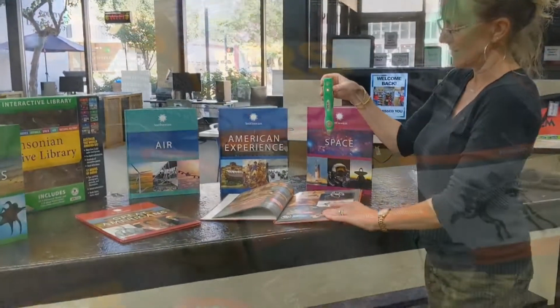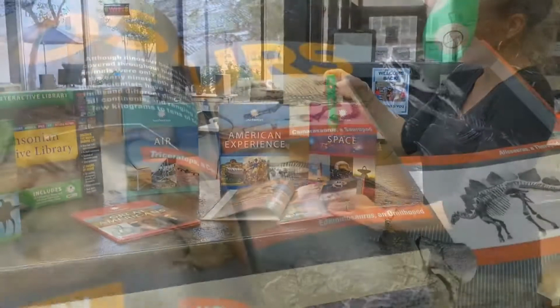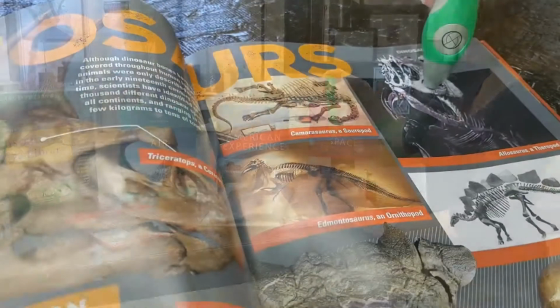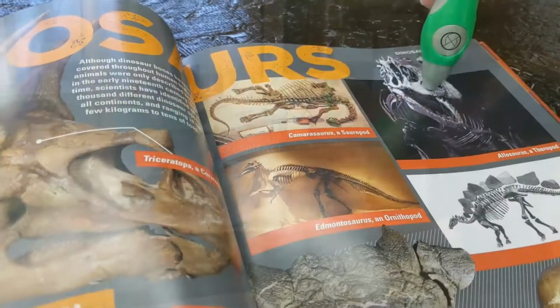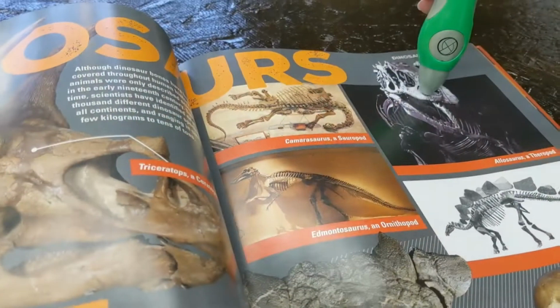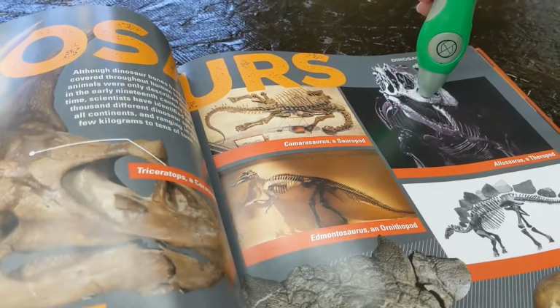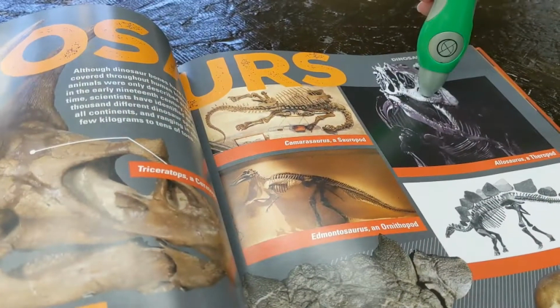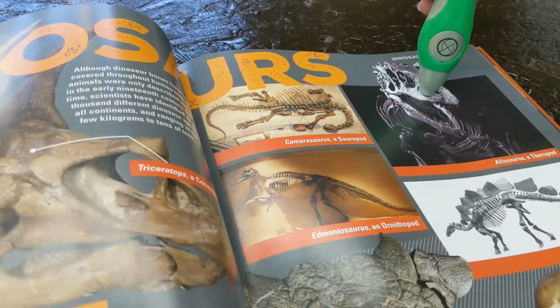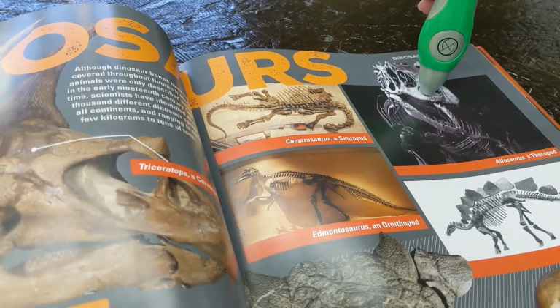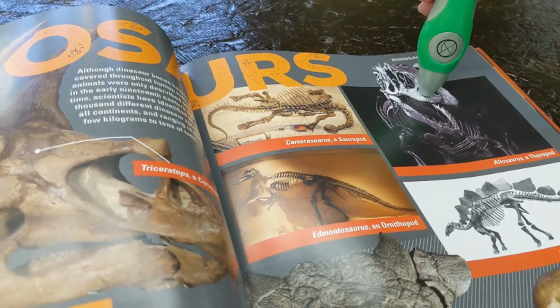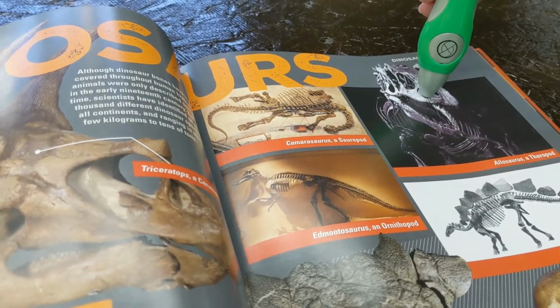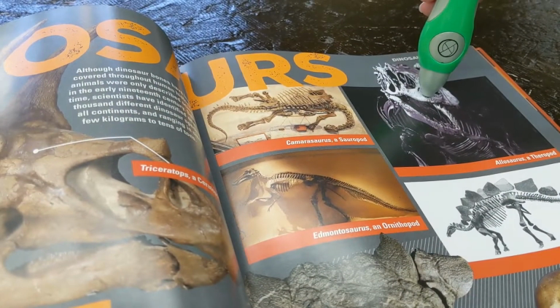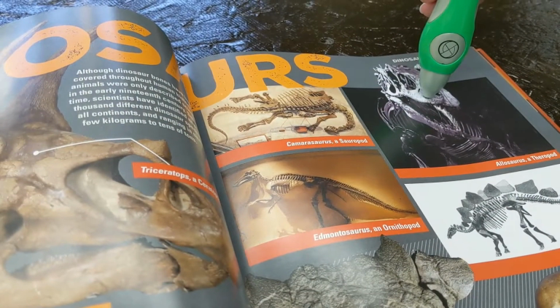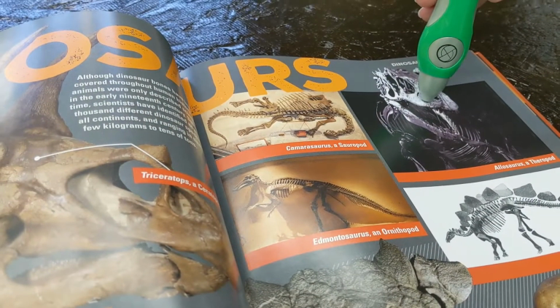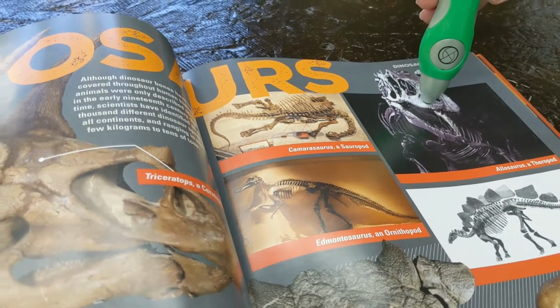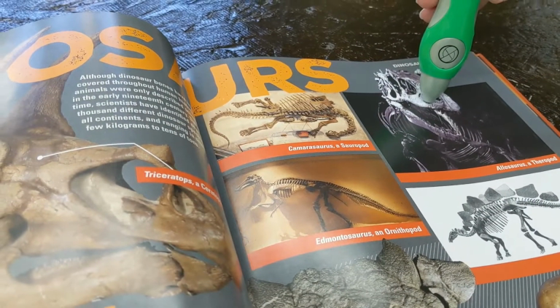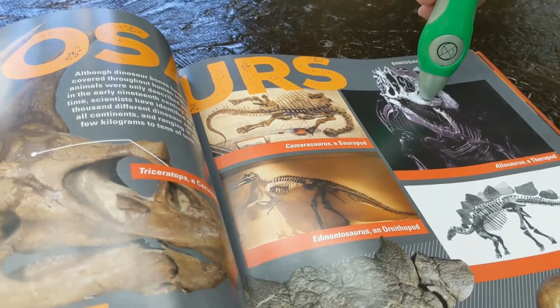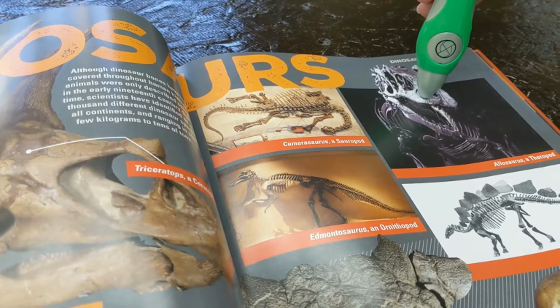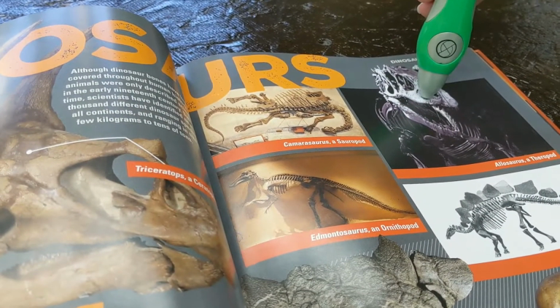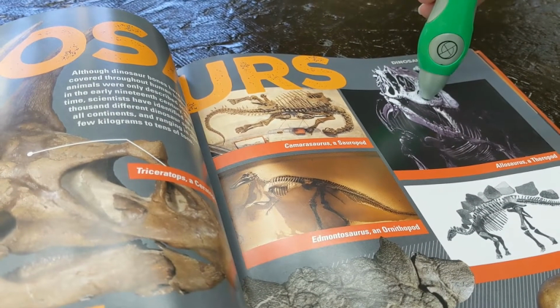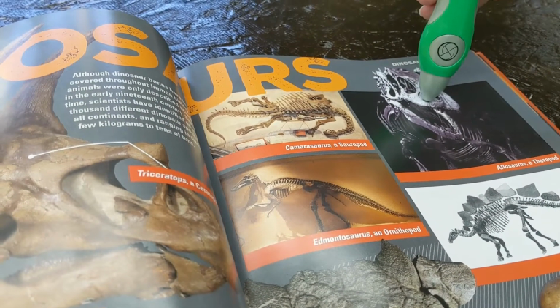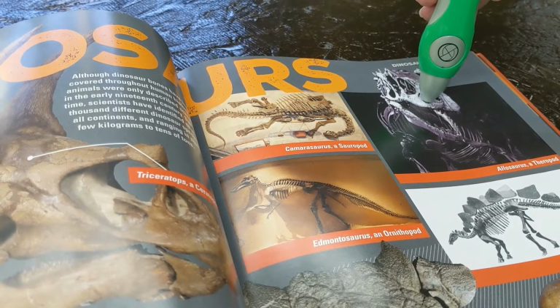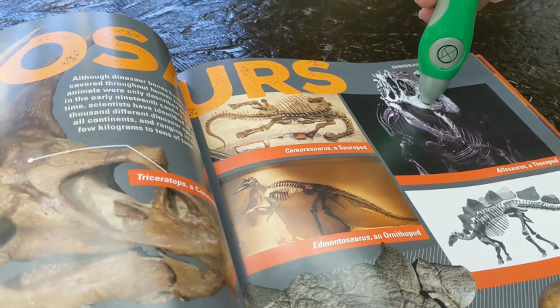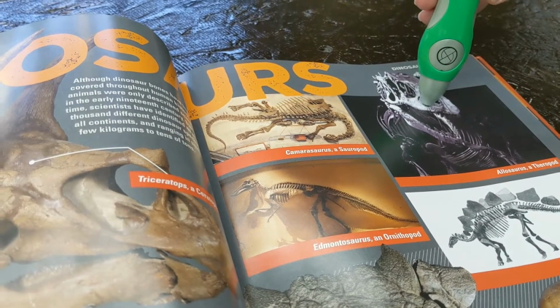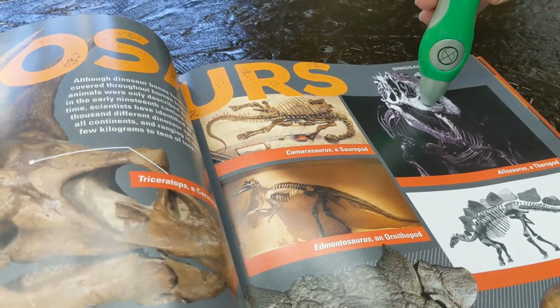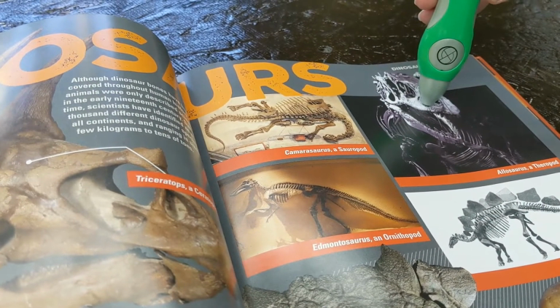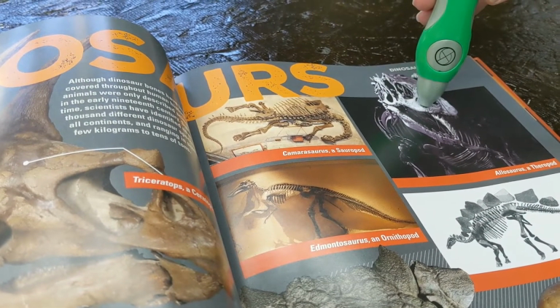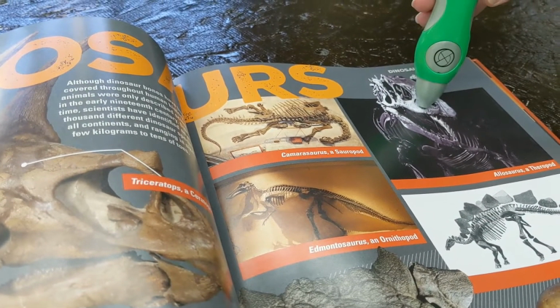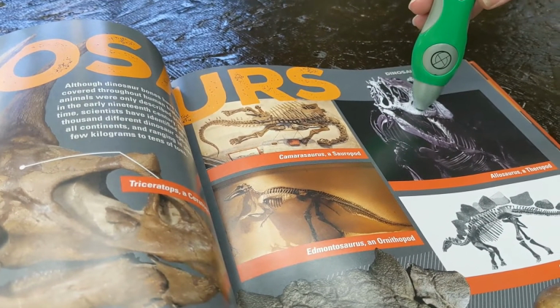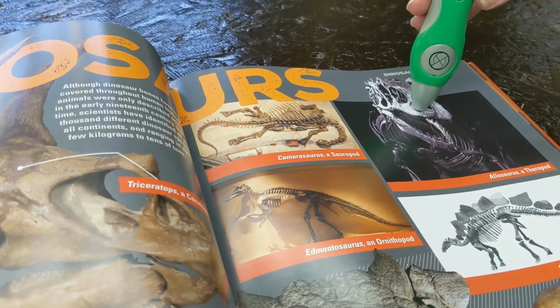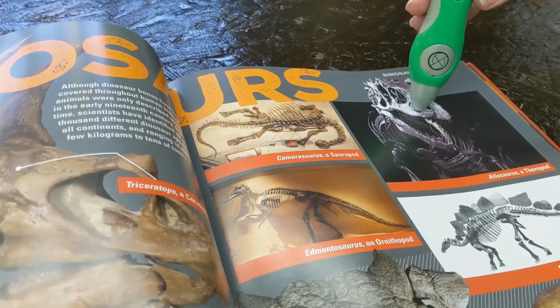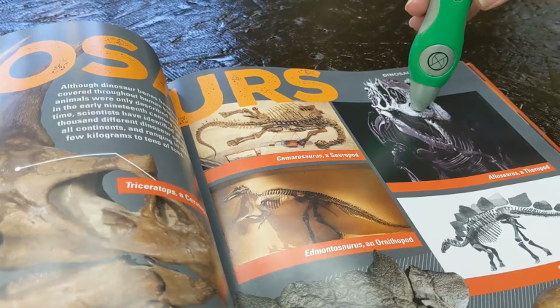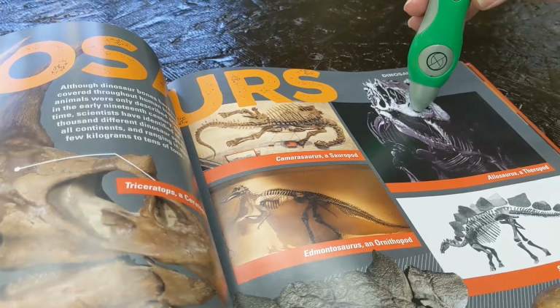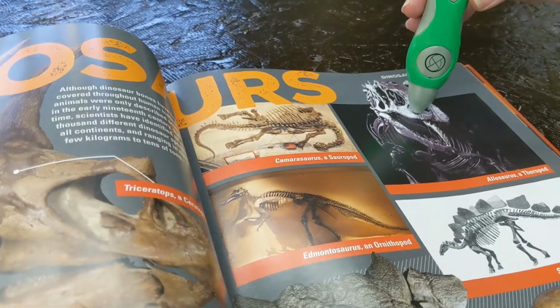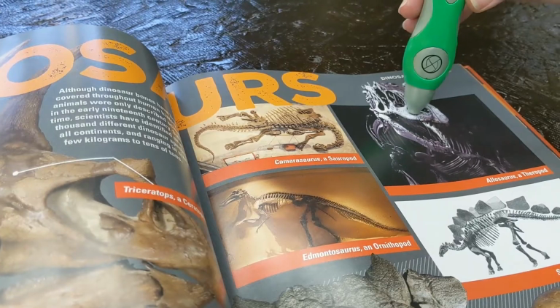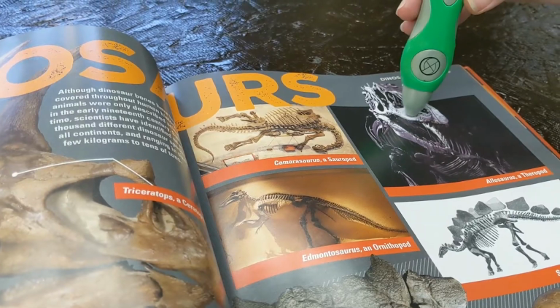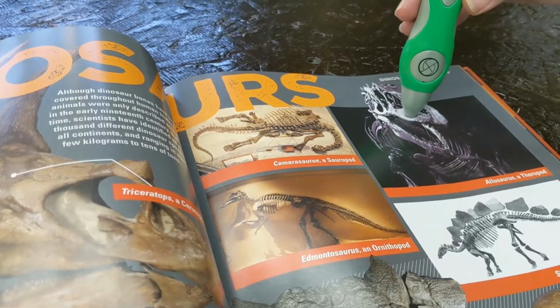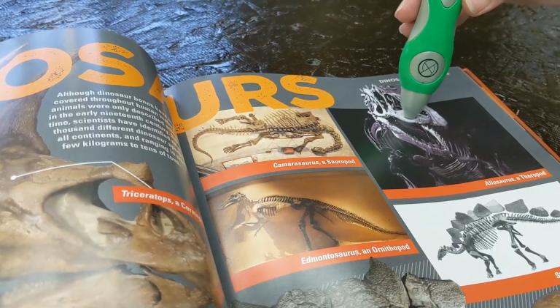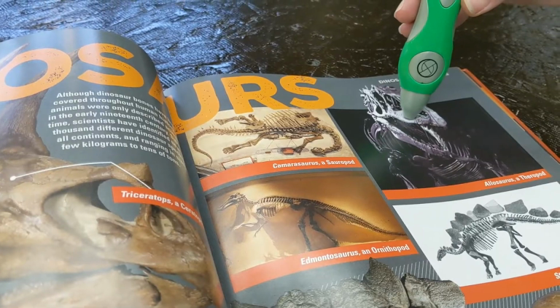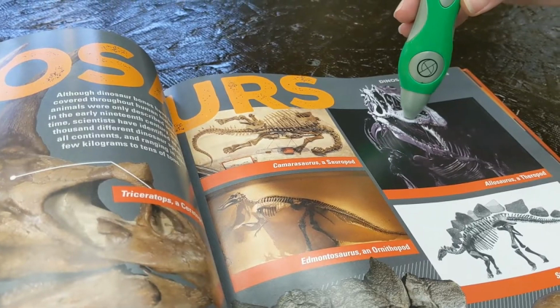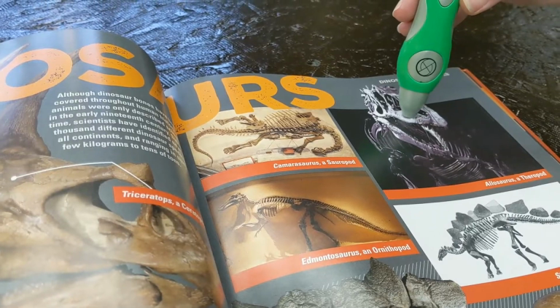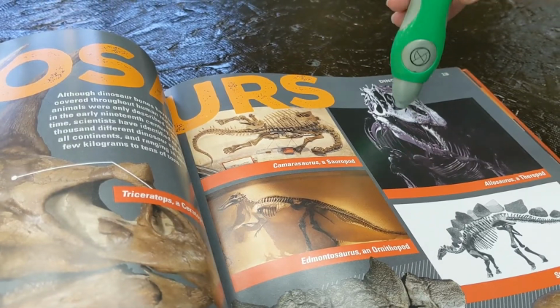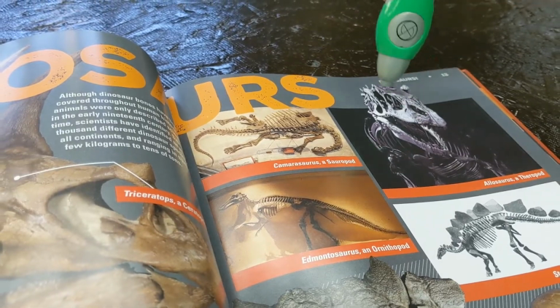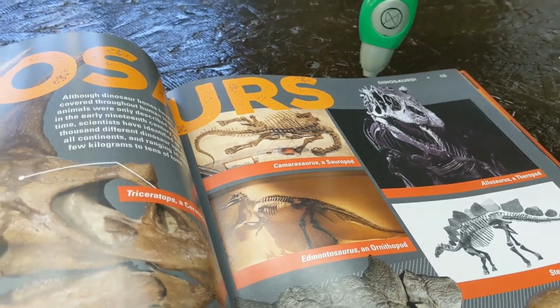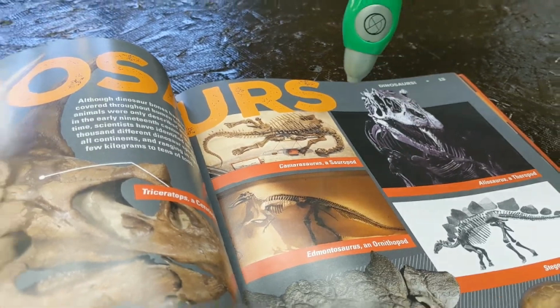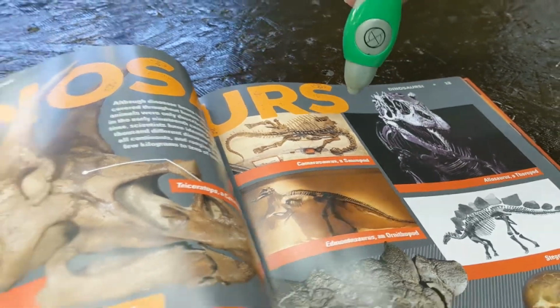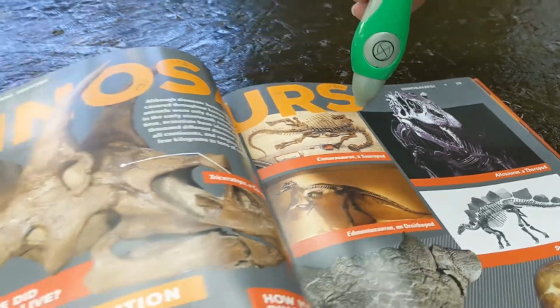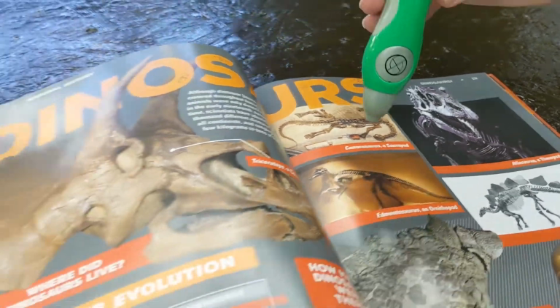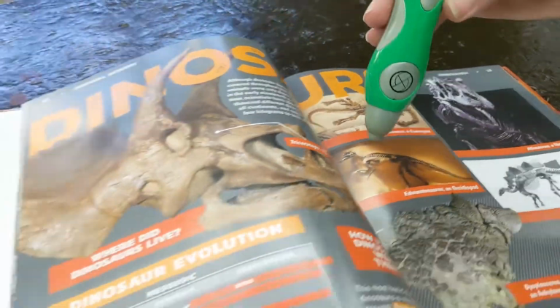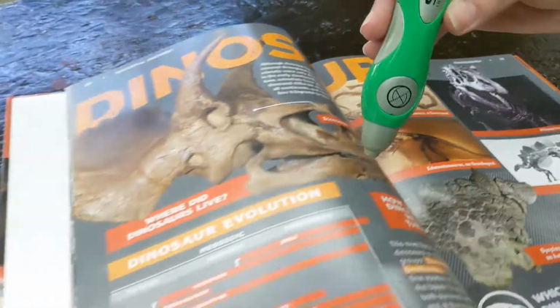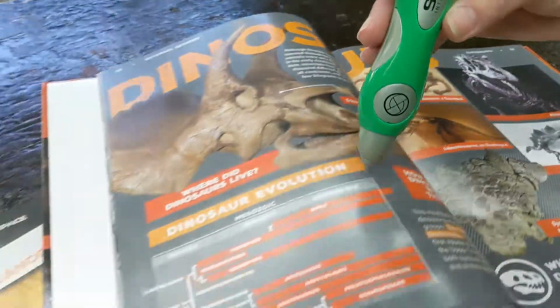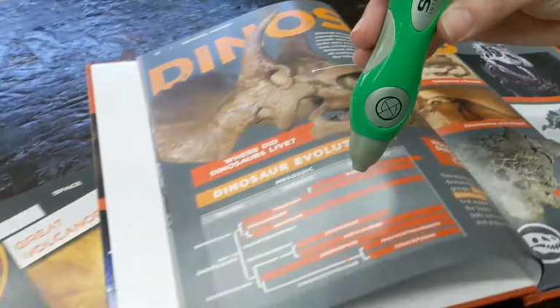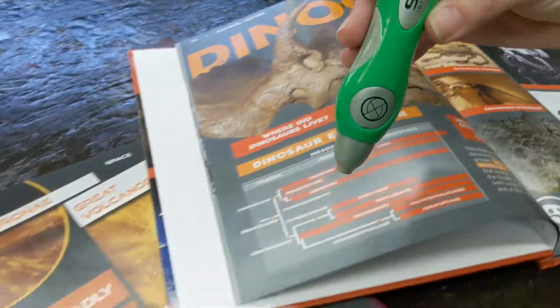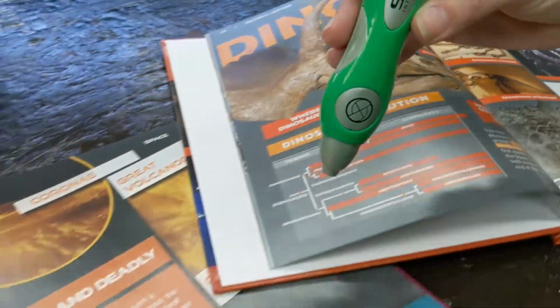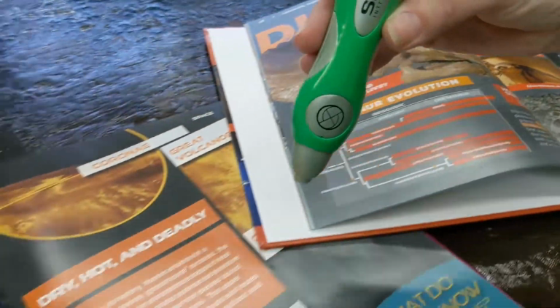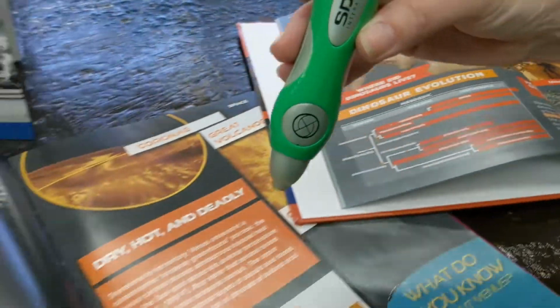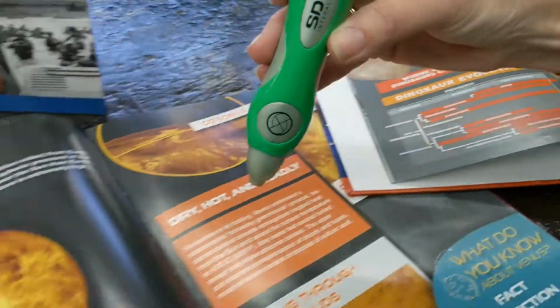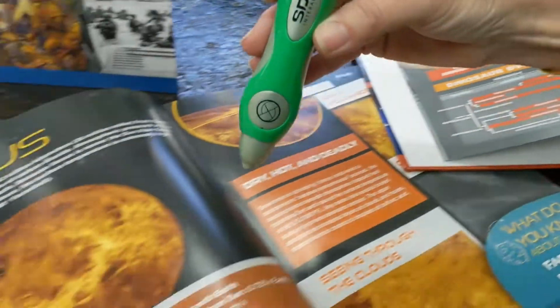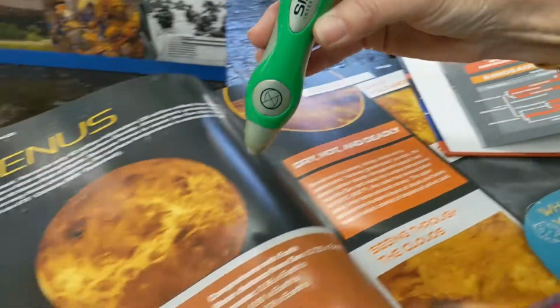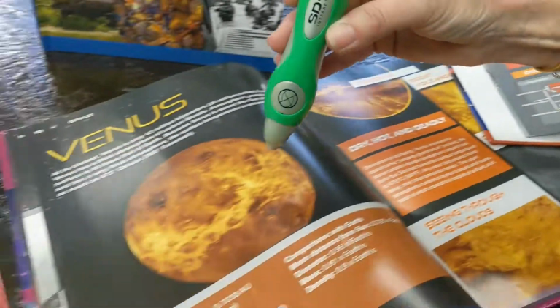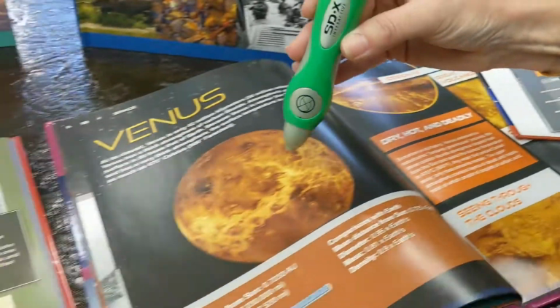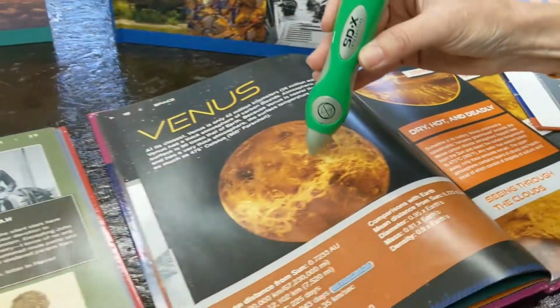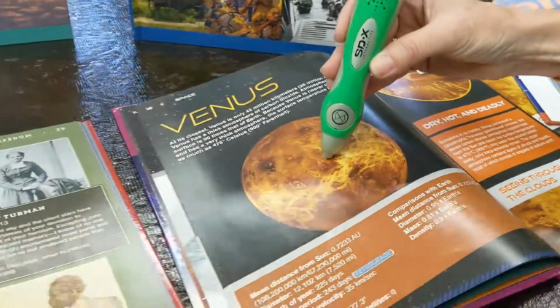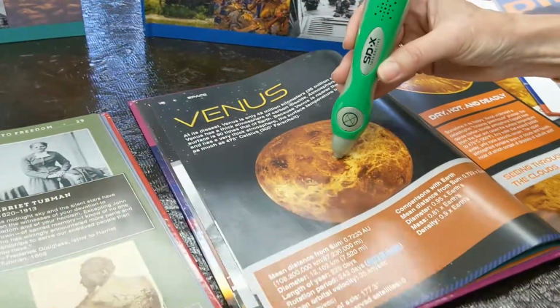All carnivorous dinosaurs are theropods, and as such, they retain the pointed, serrated teeth of their ancestor.